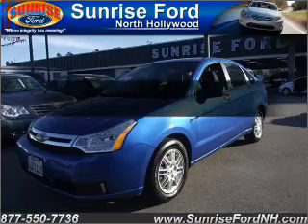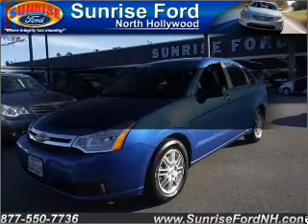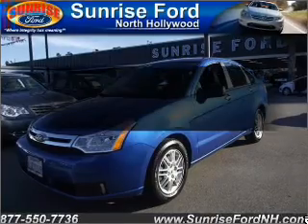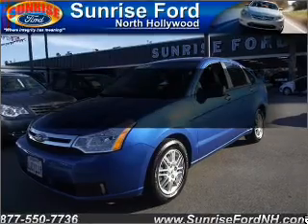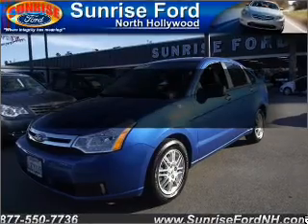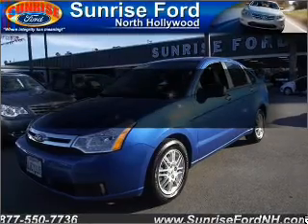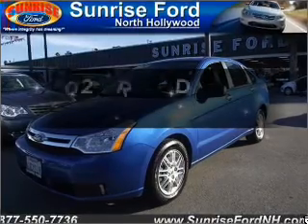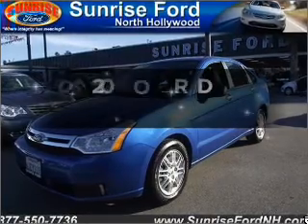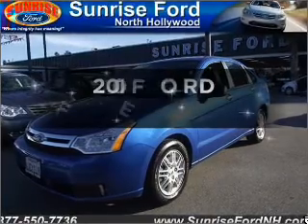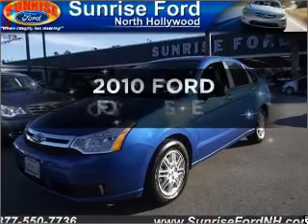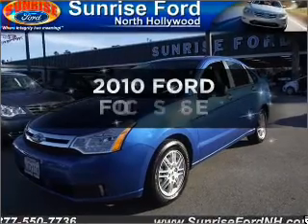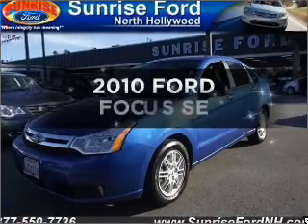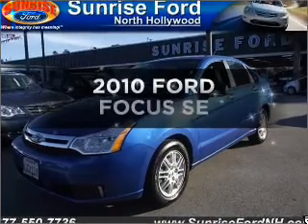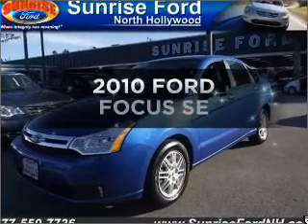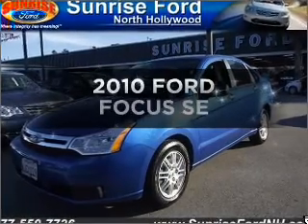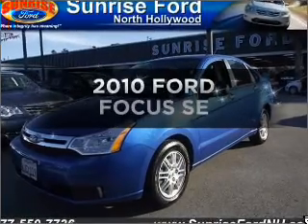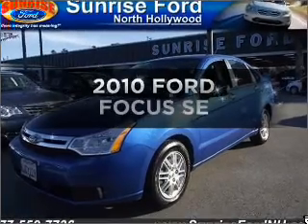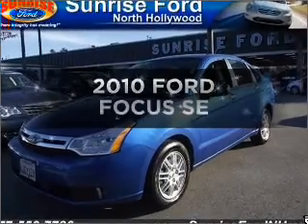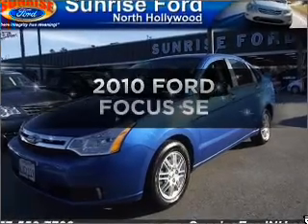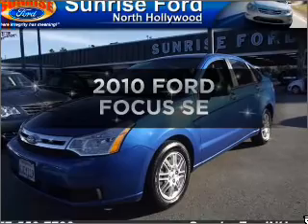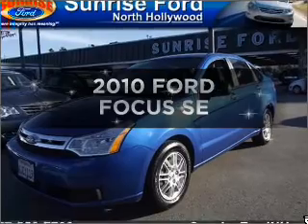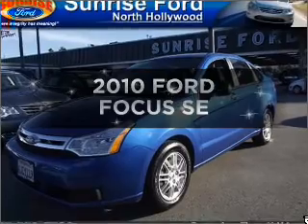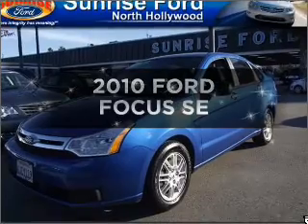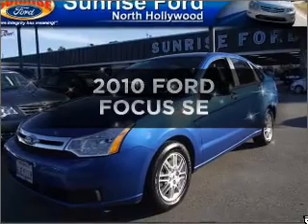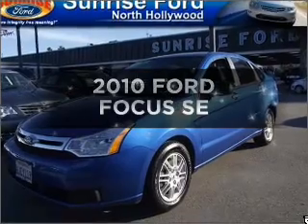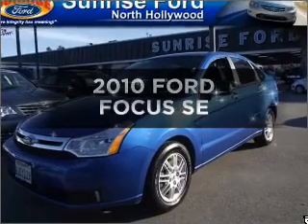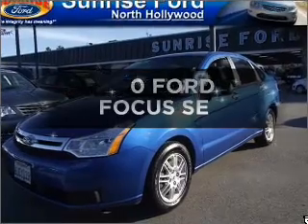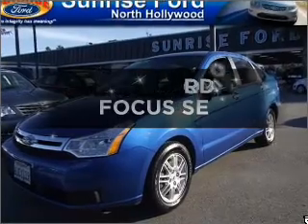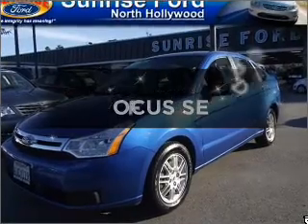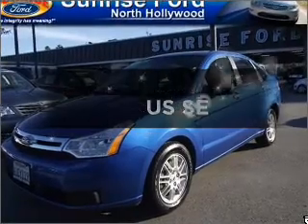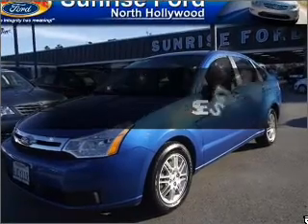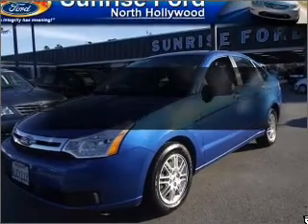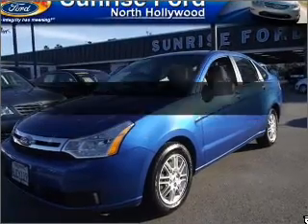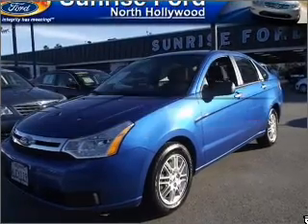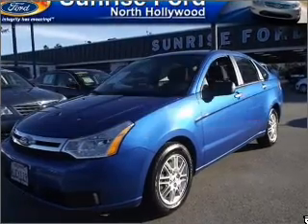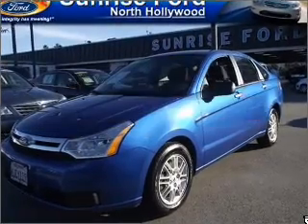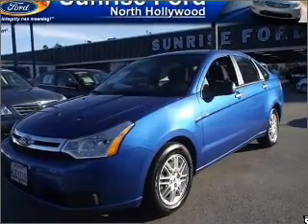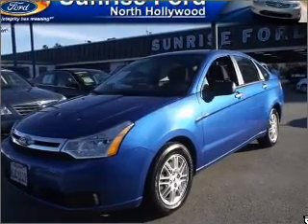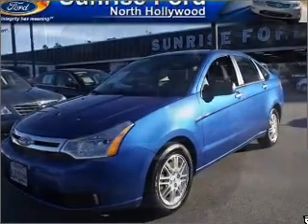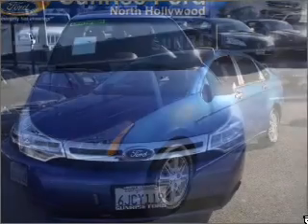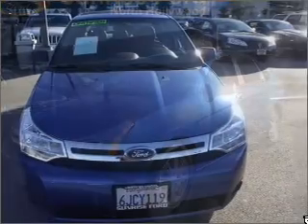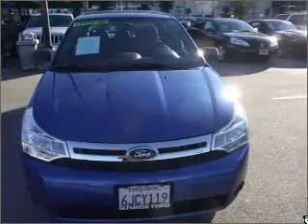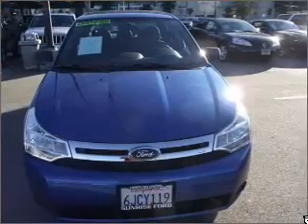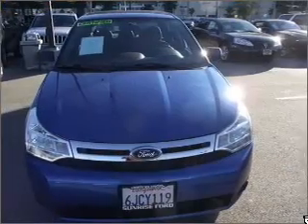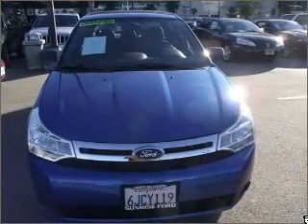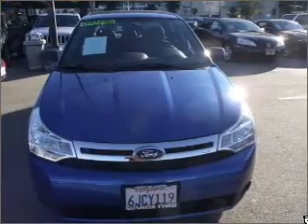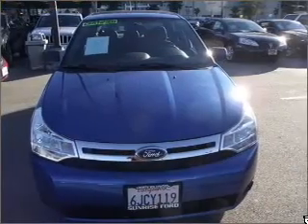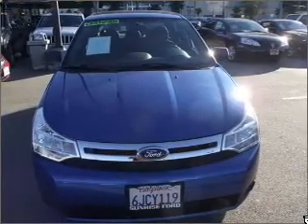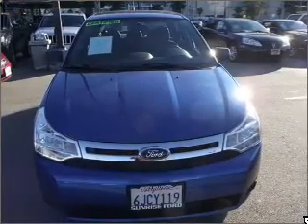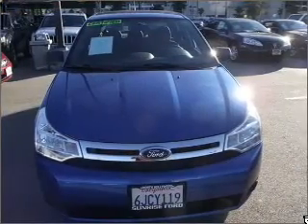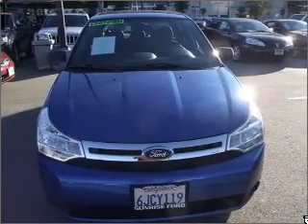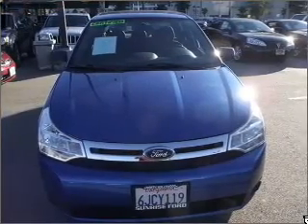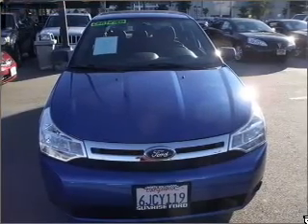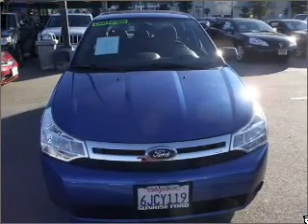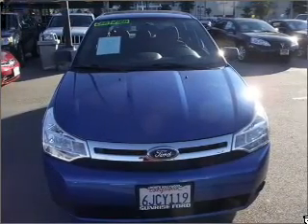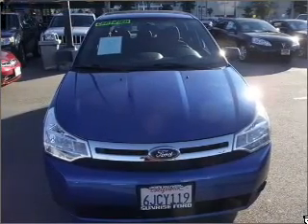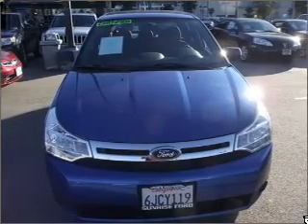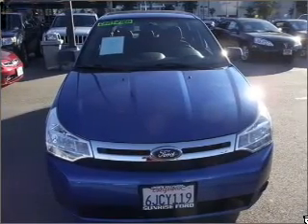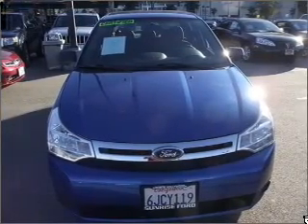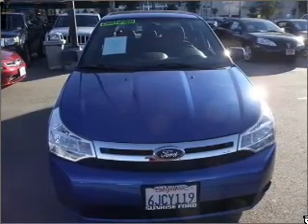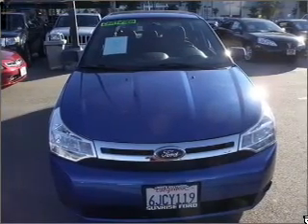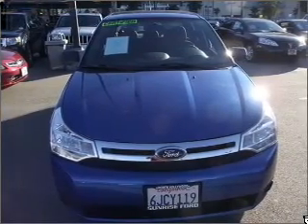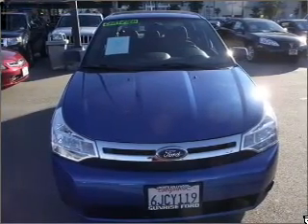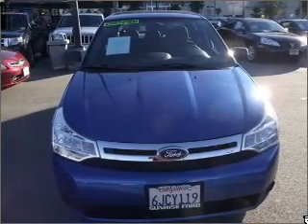Get noticed in this 2010 Ford Focus. If you're looking for a first-rate auto, this one could be yours today.